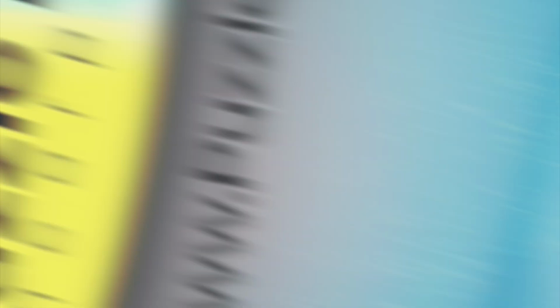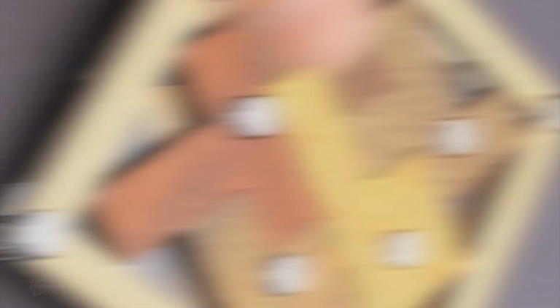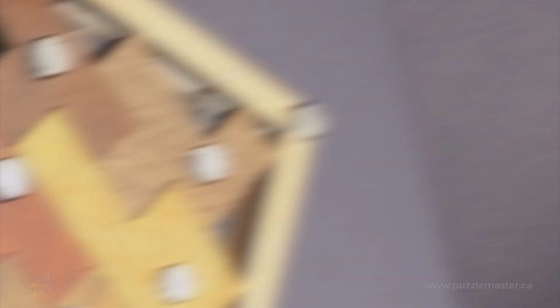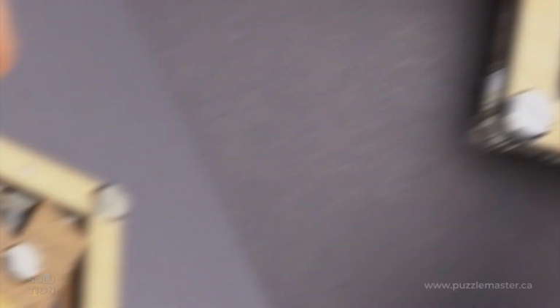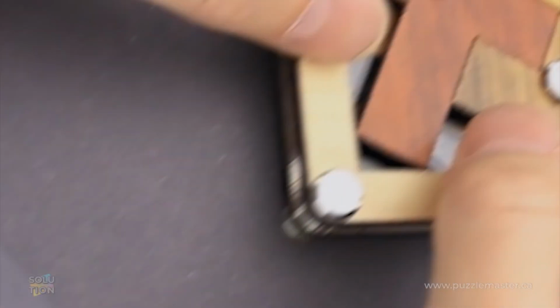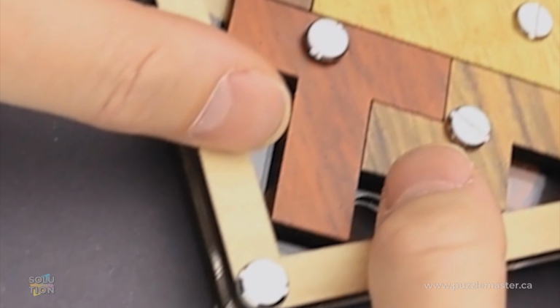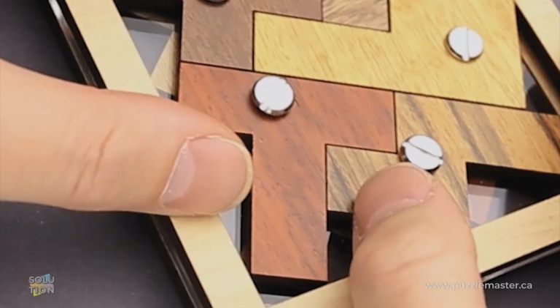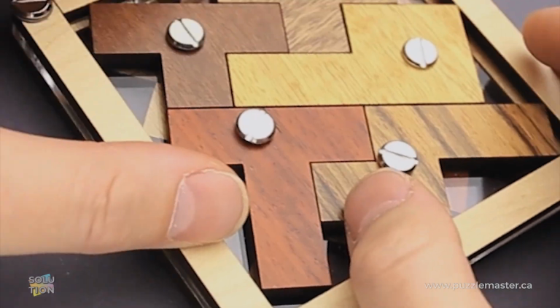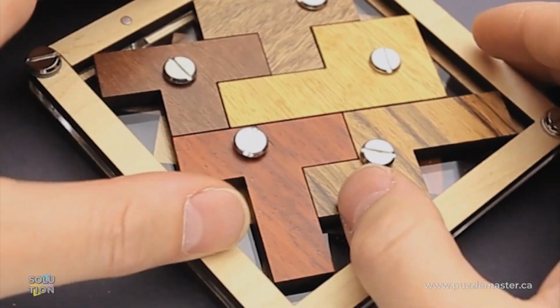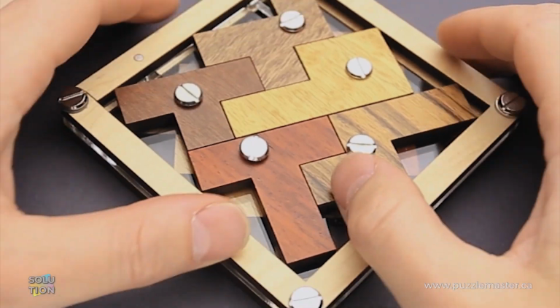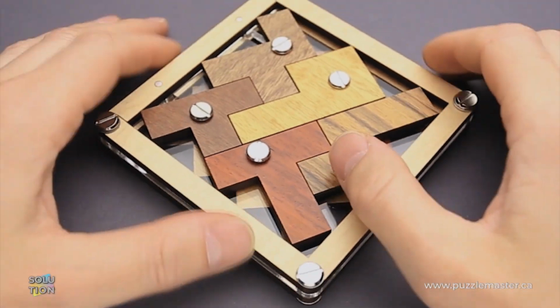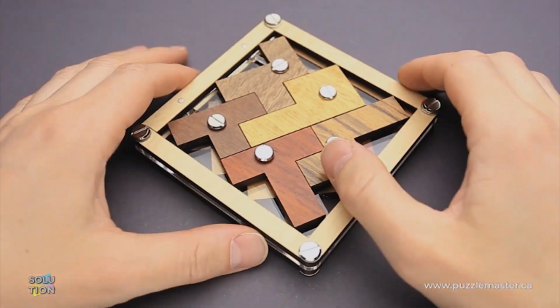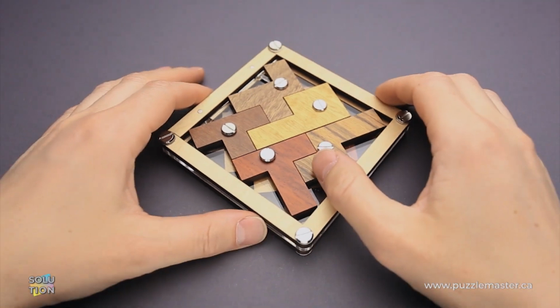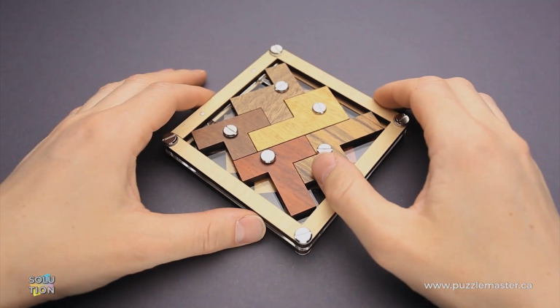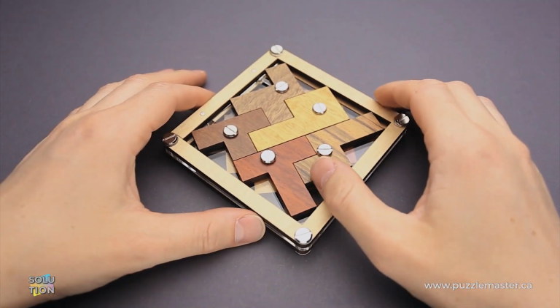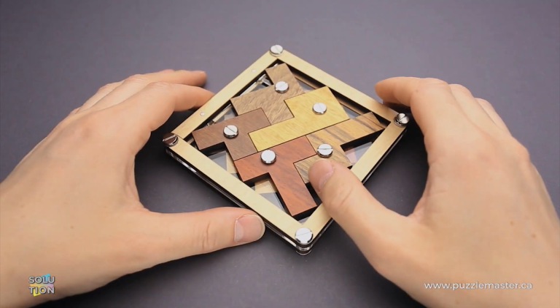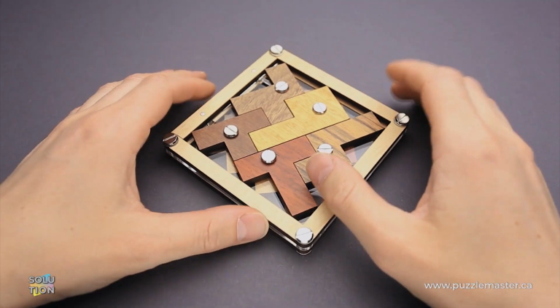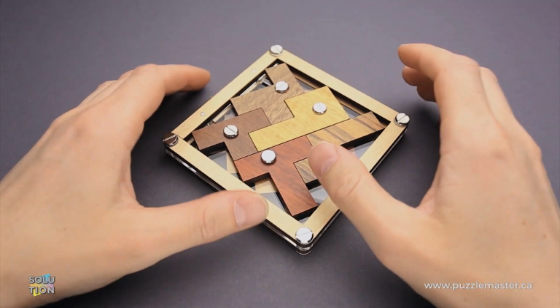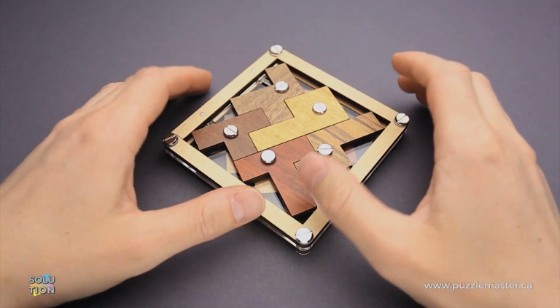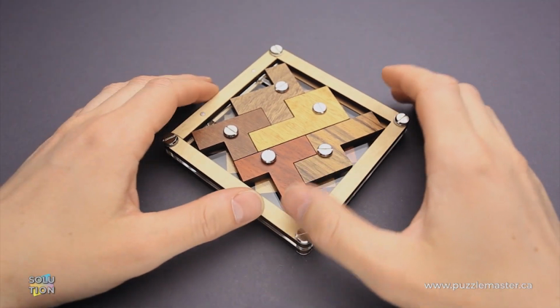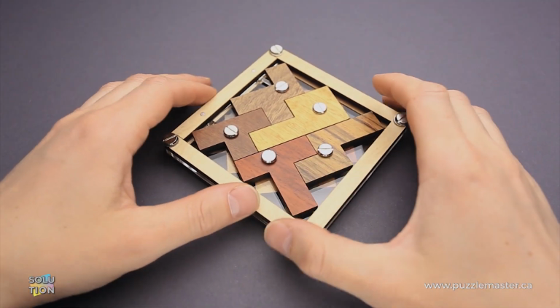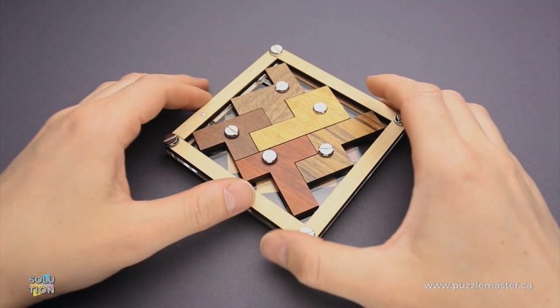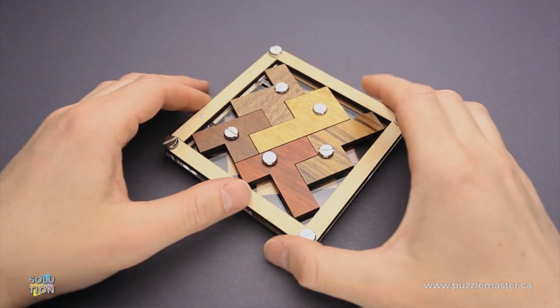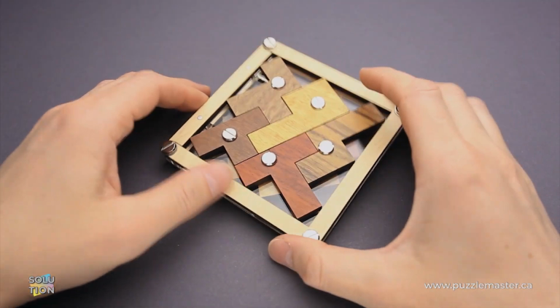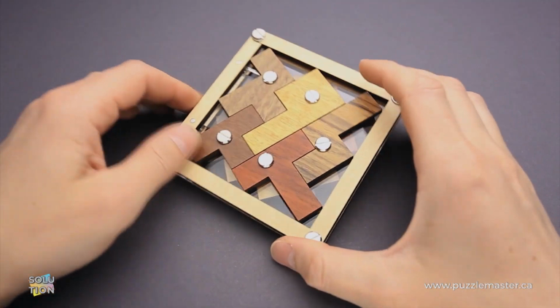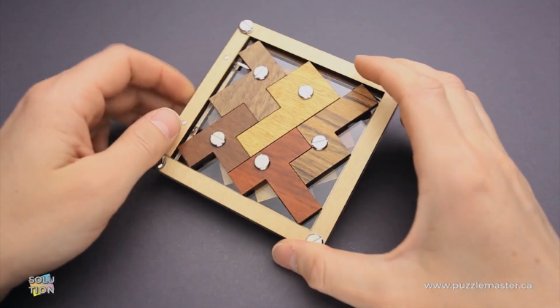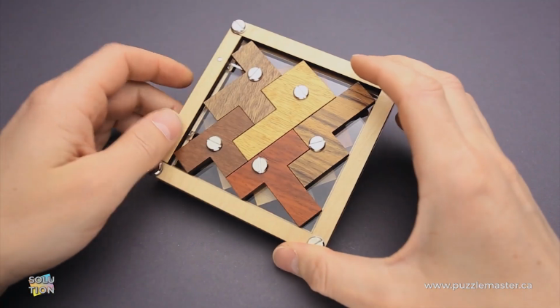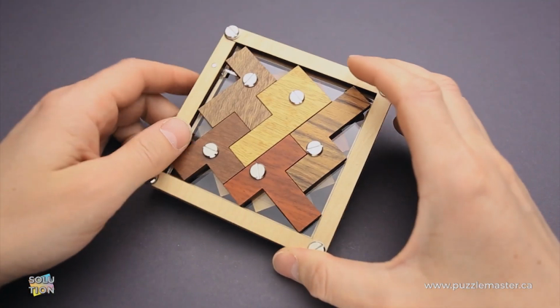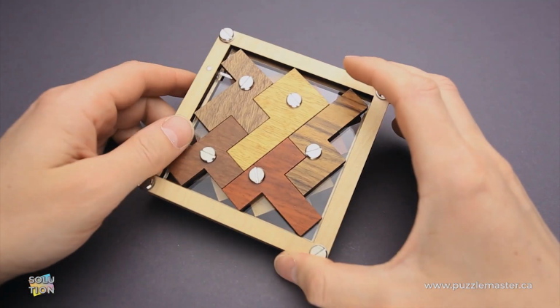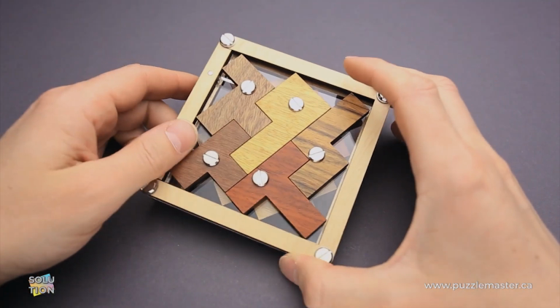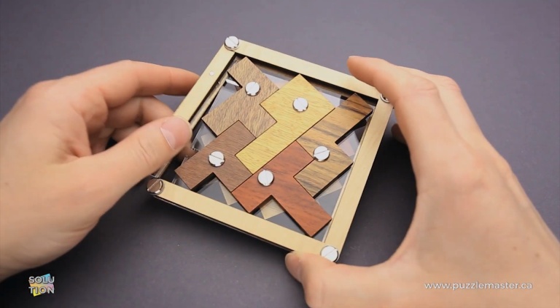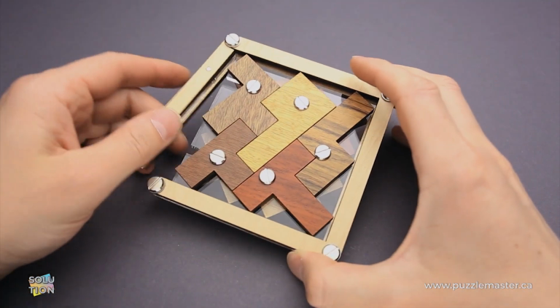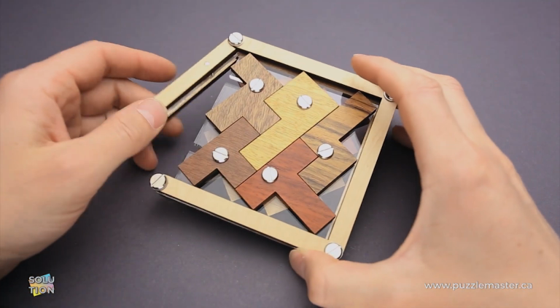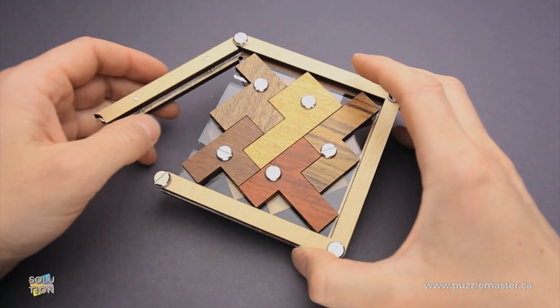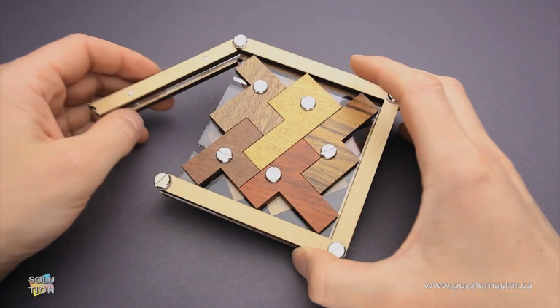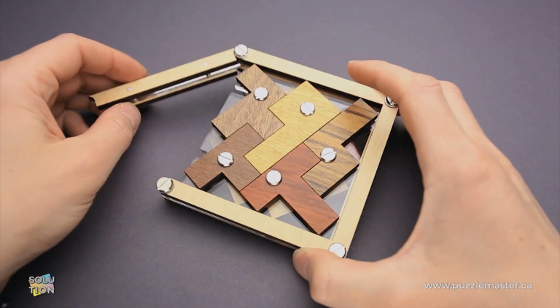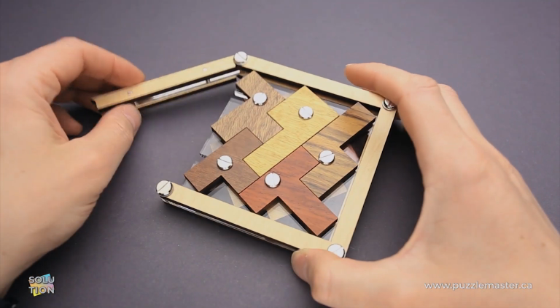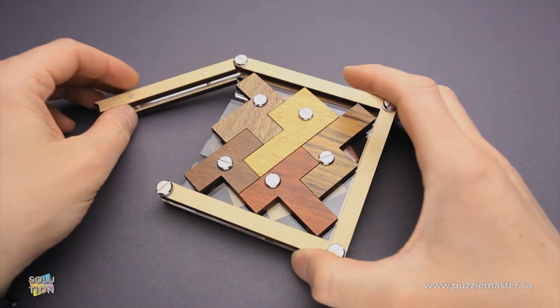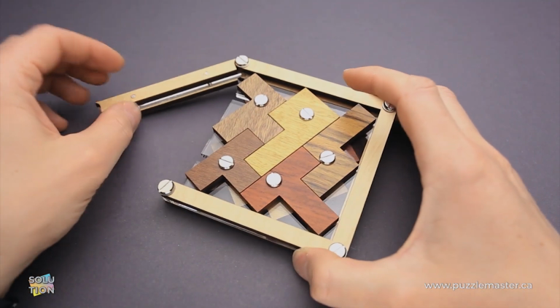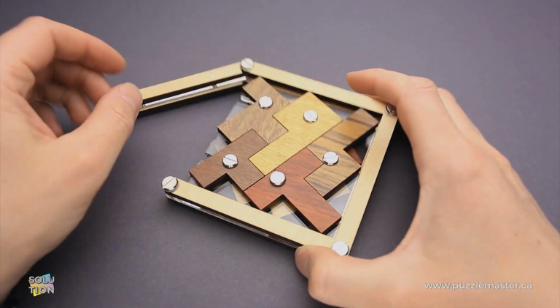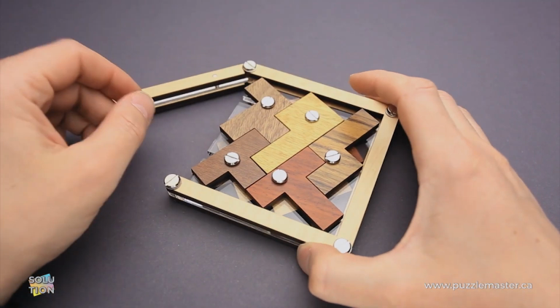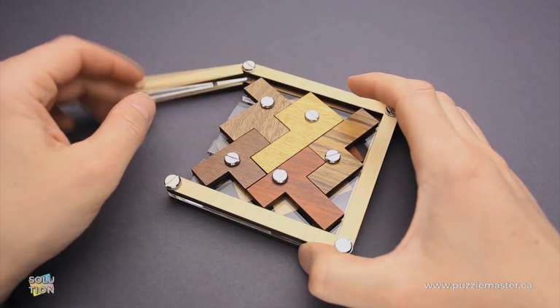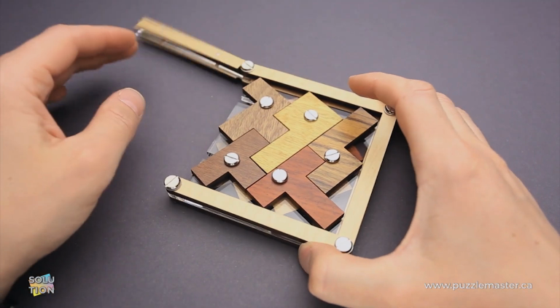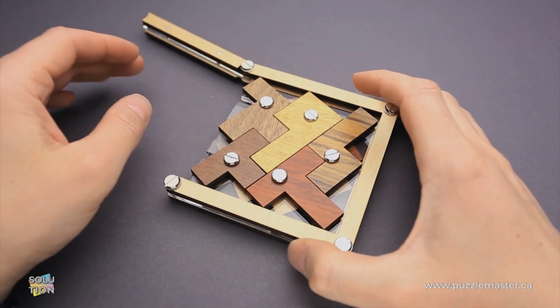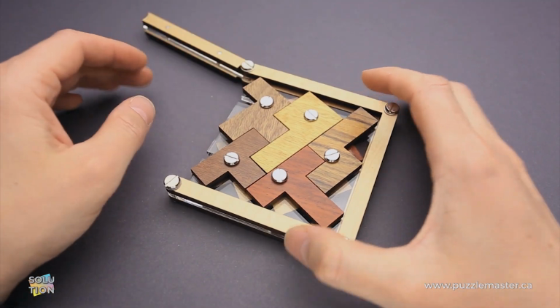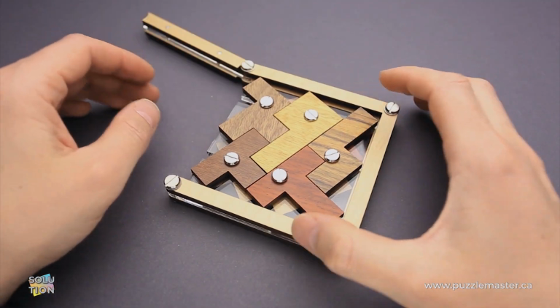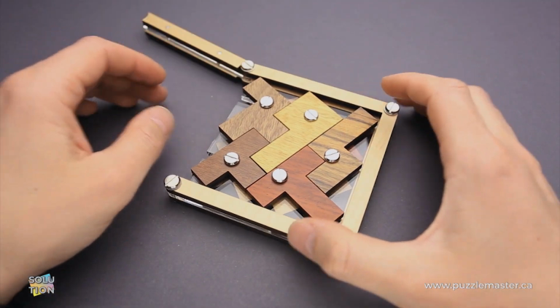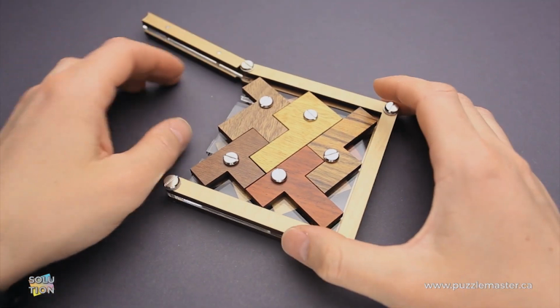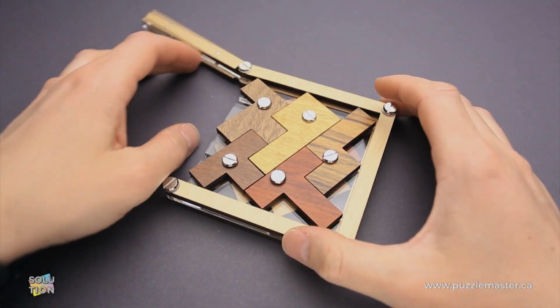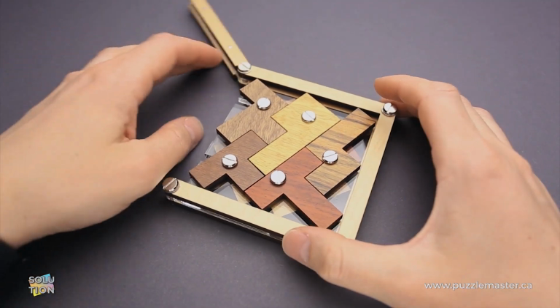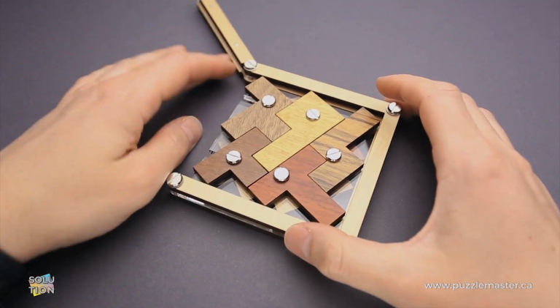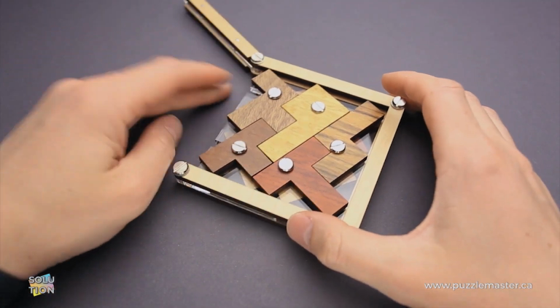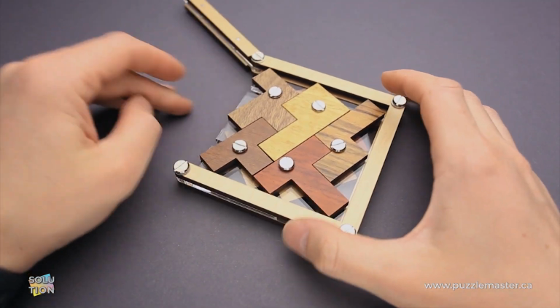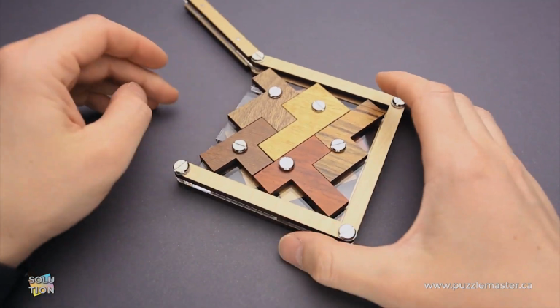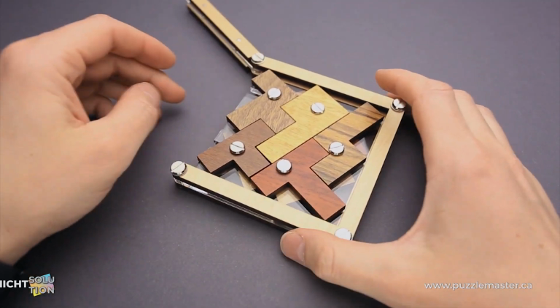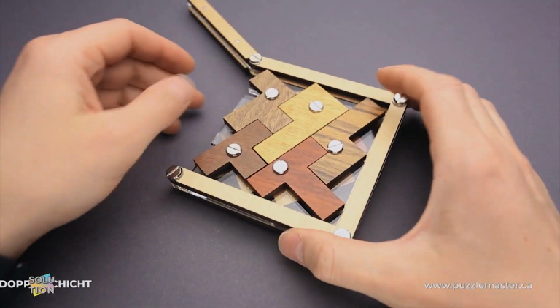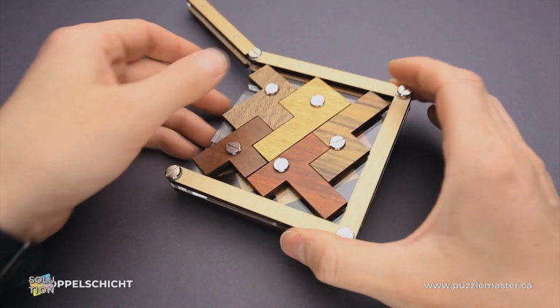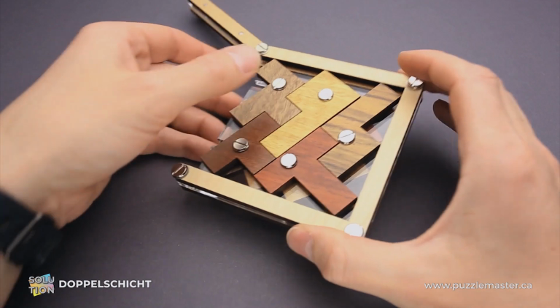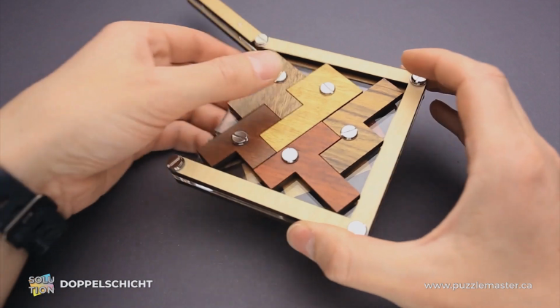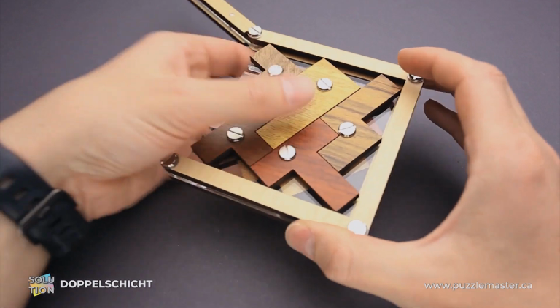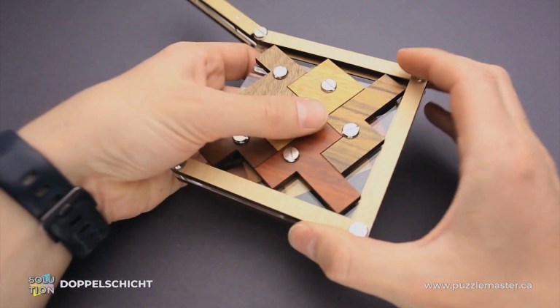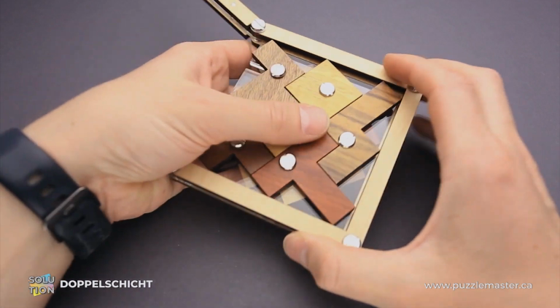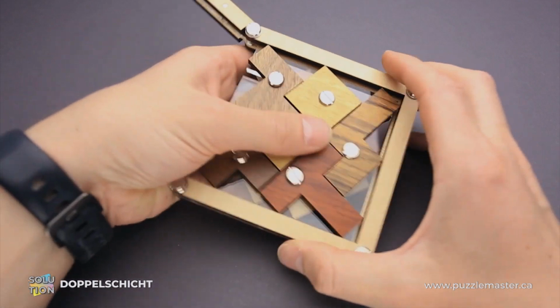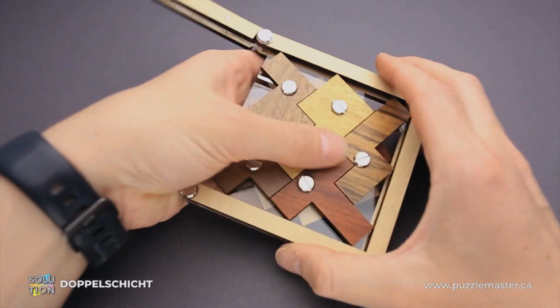Hello and welcome to Puzzle Master. This is the Puzzle Guy, and in this video I will show you how to solve the Doppelschitz puzzle.